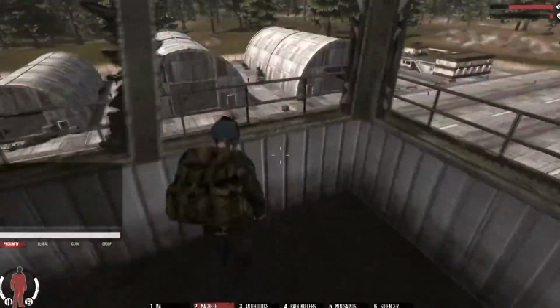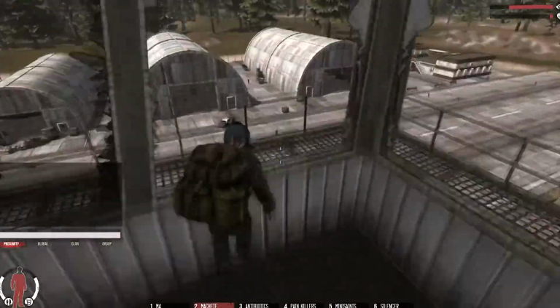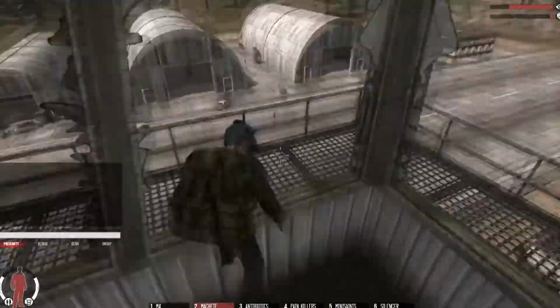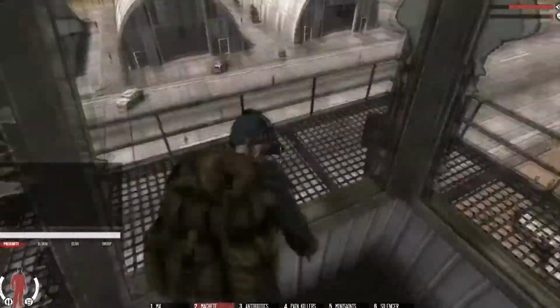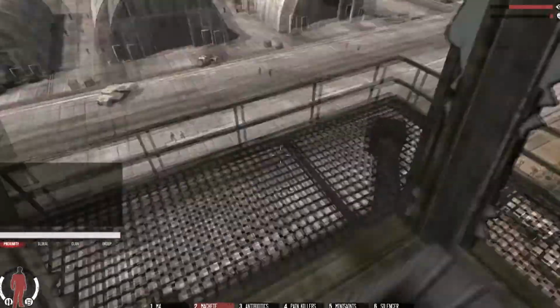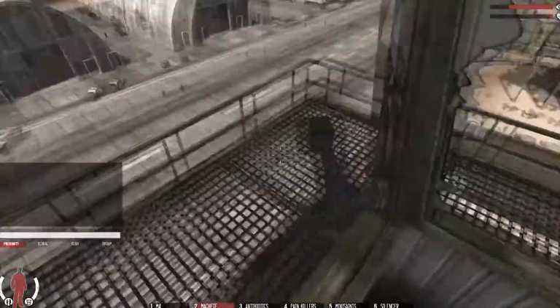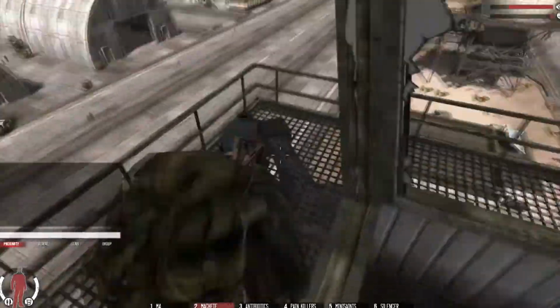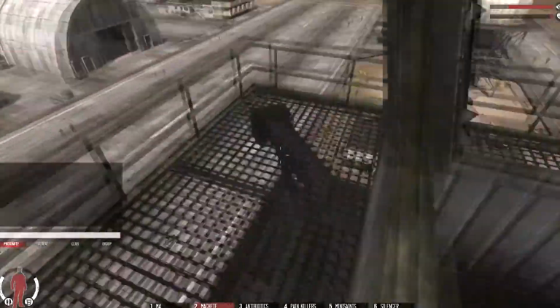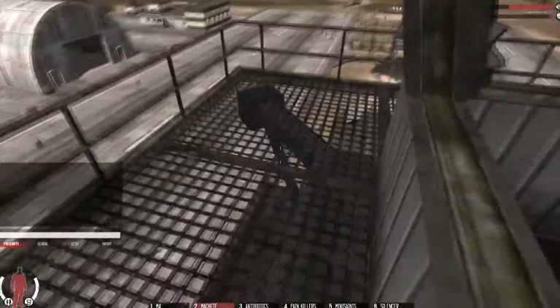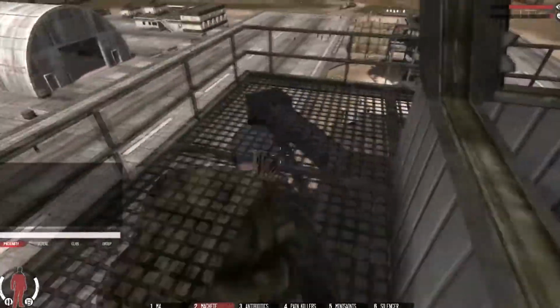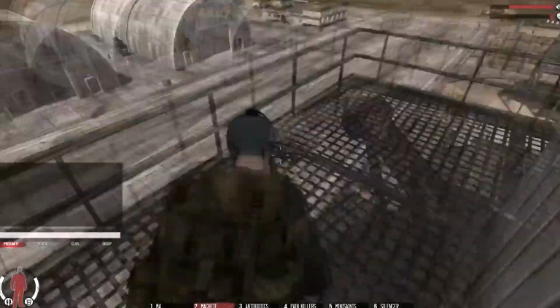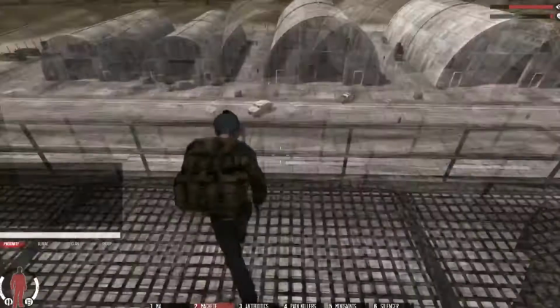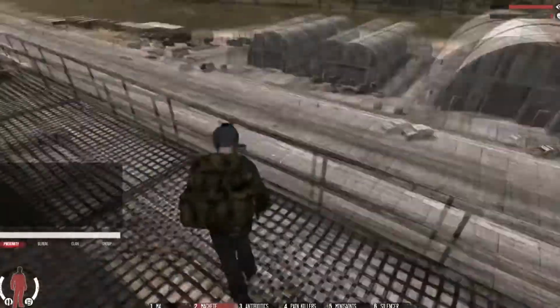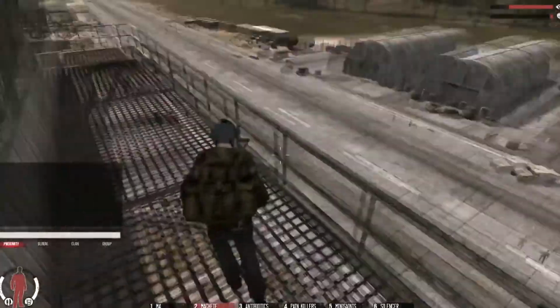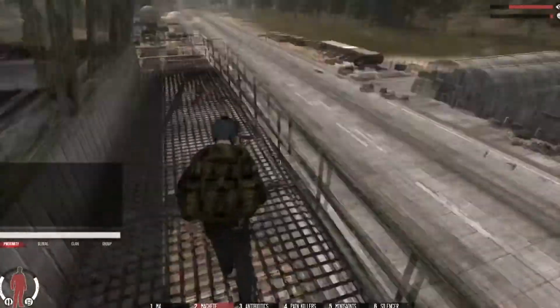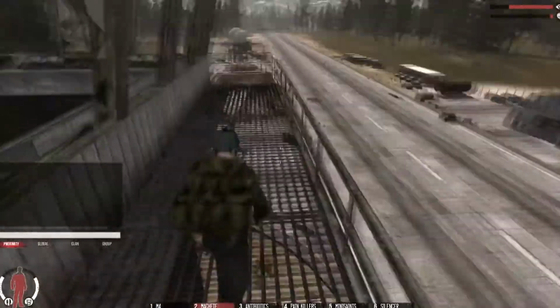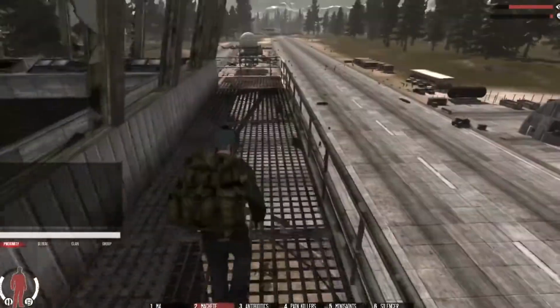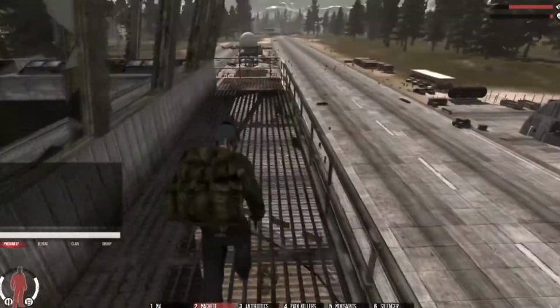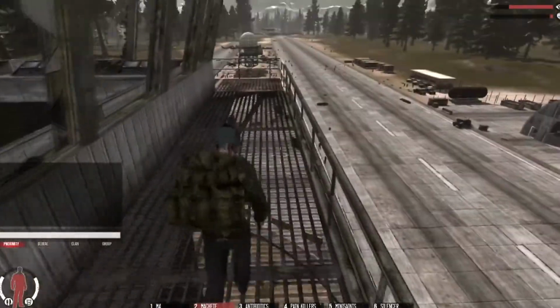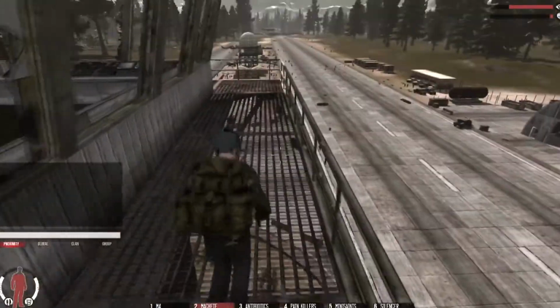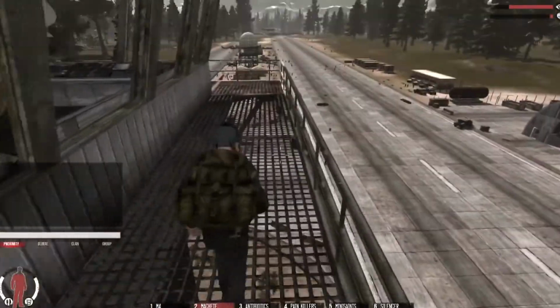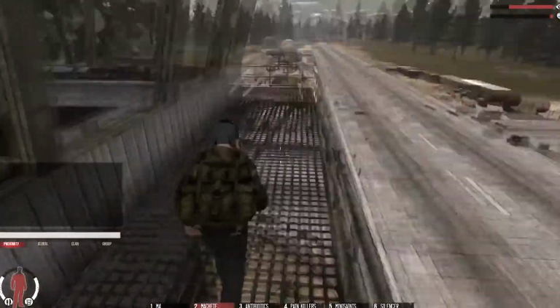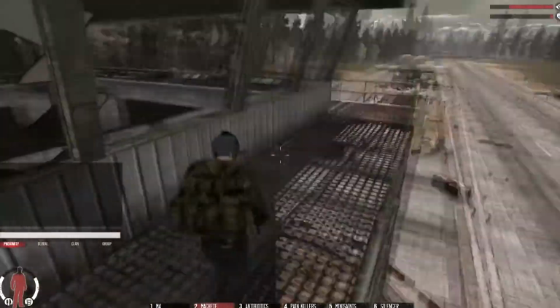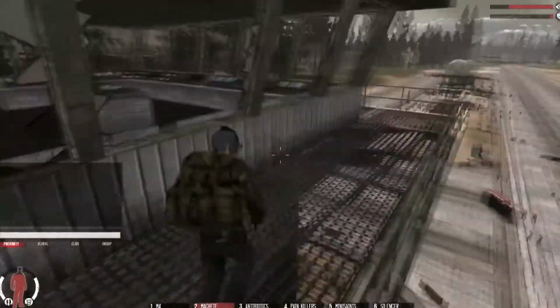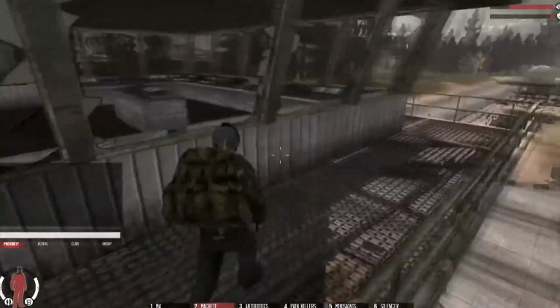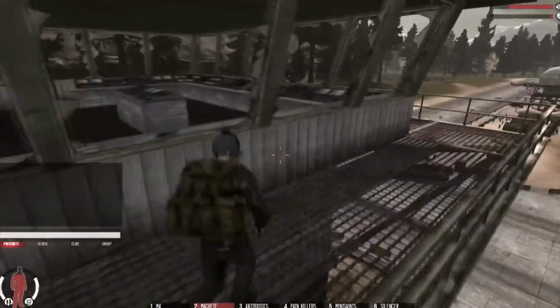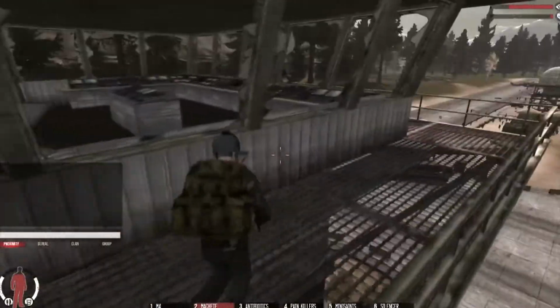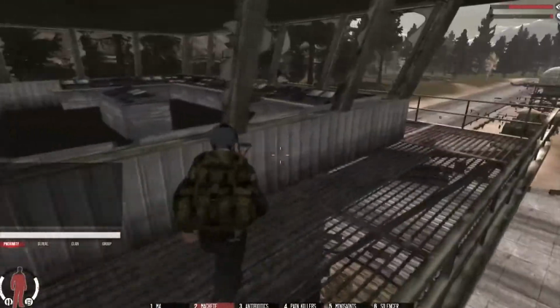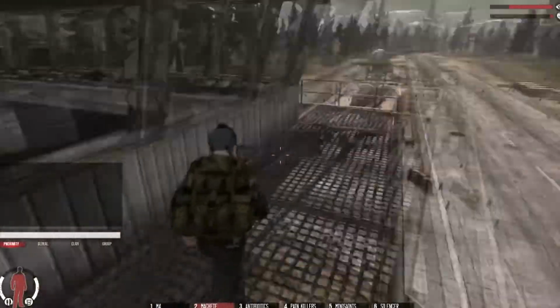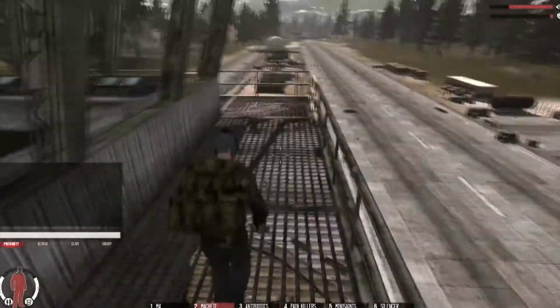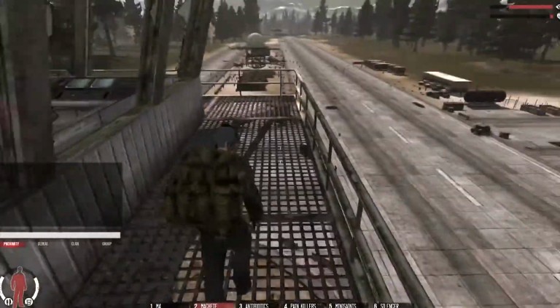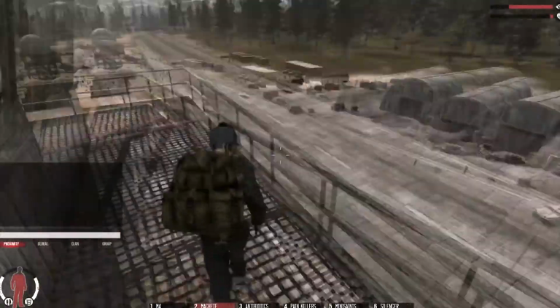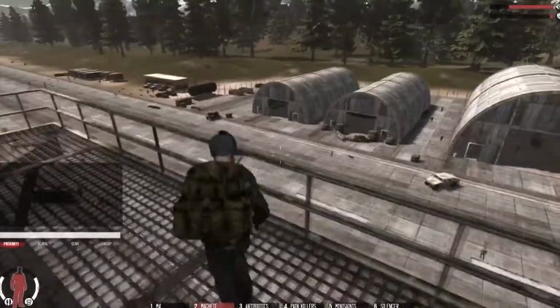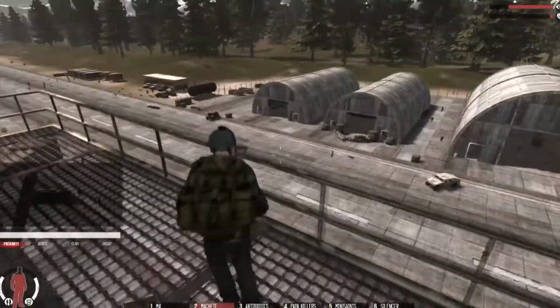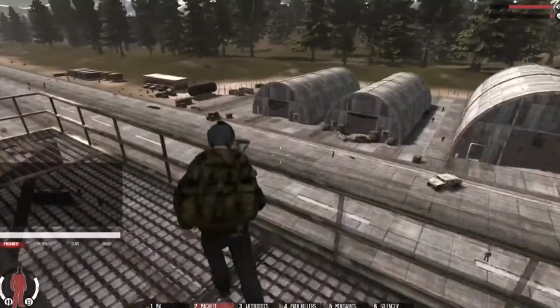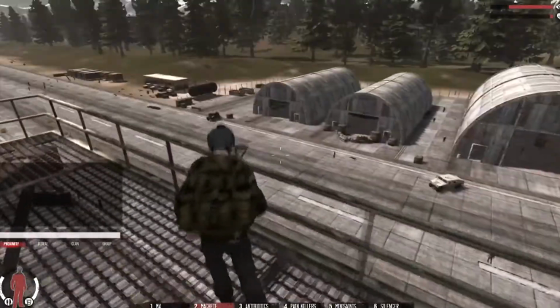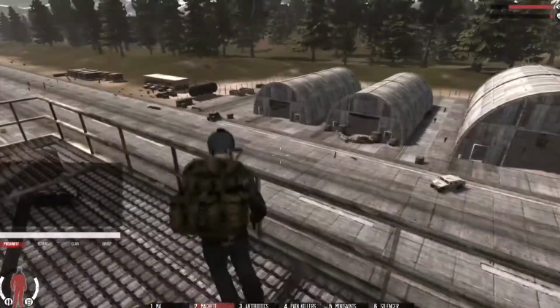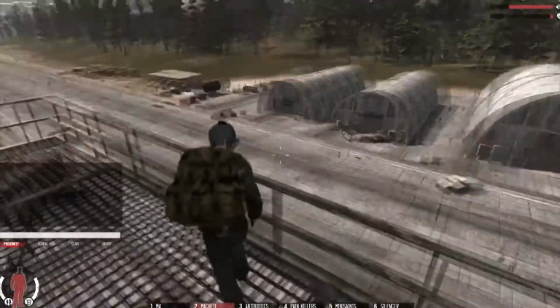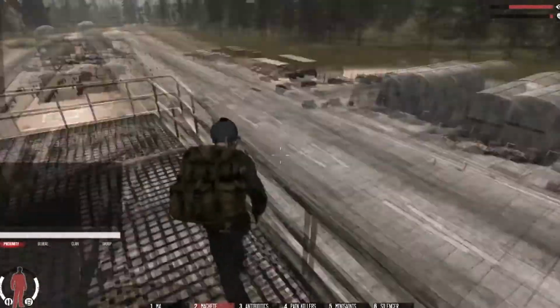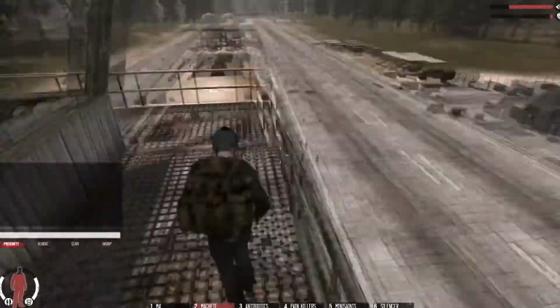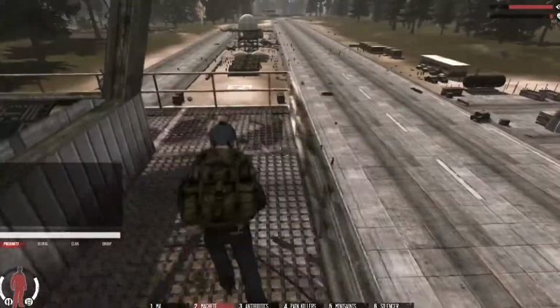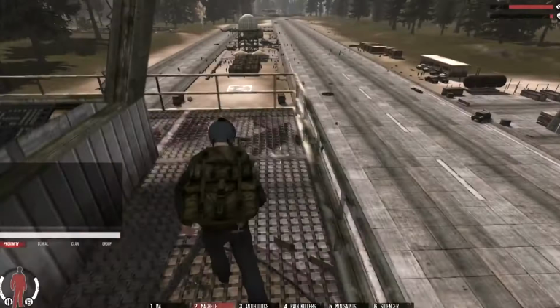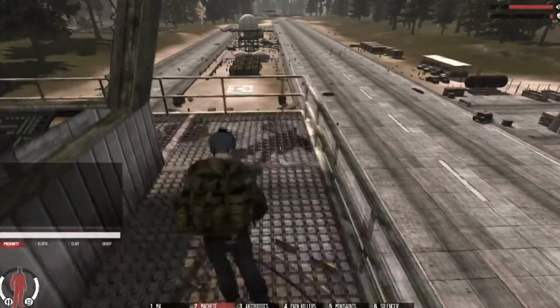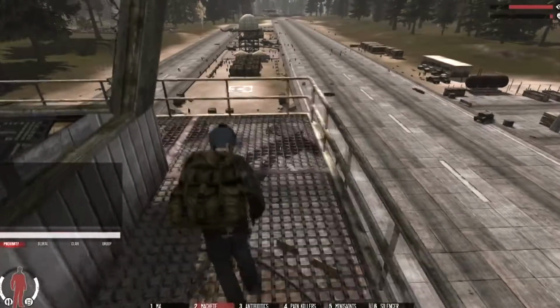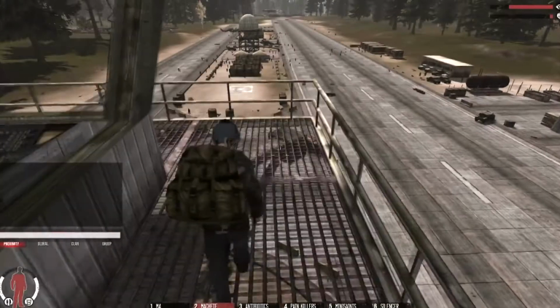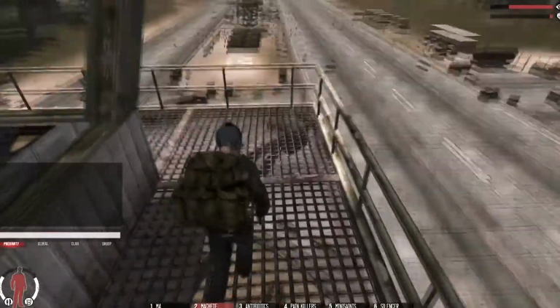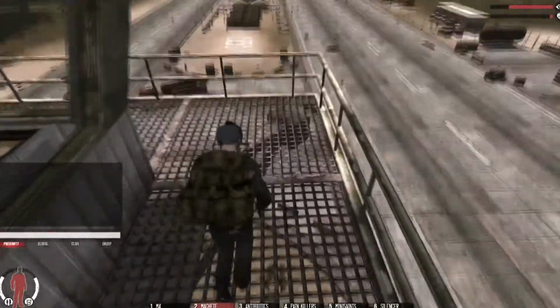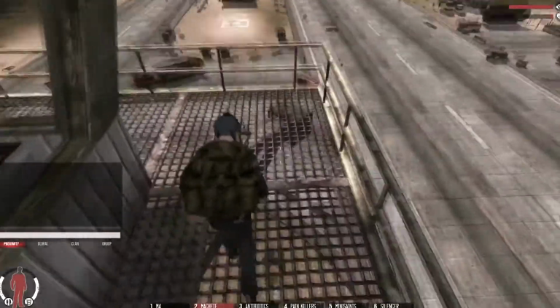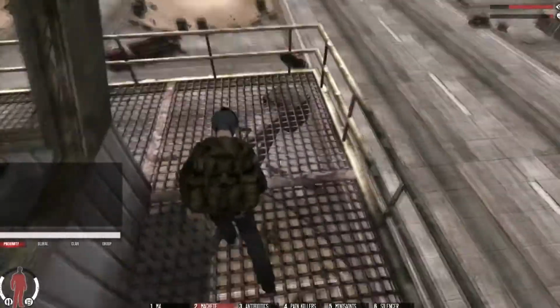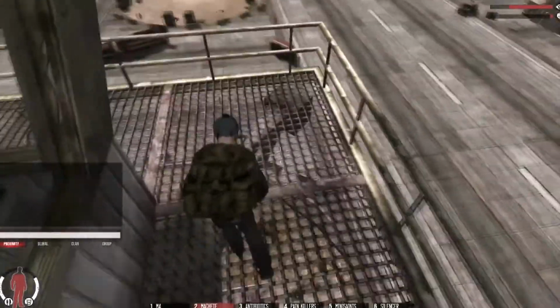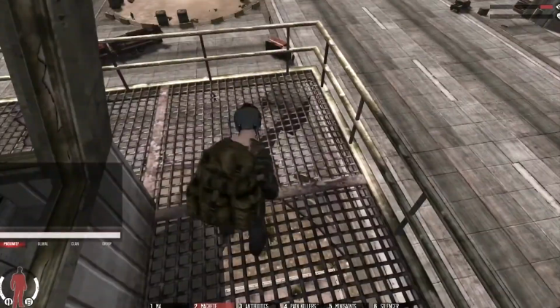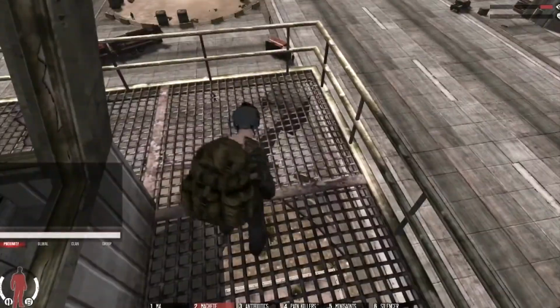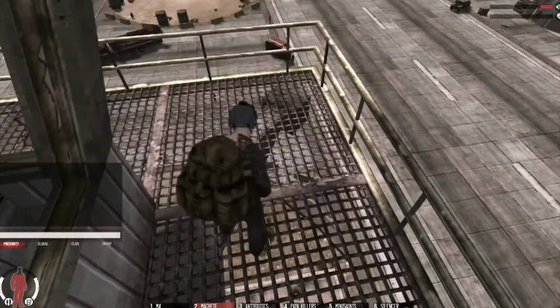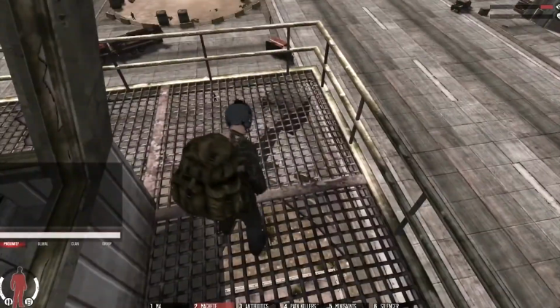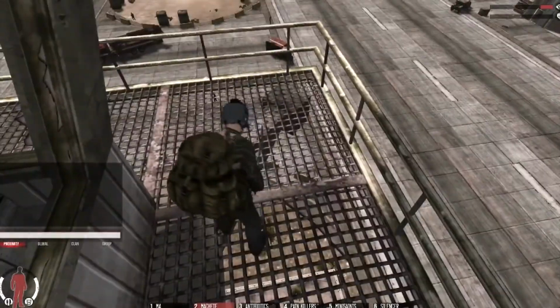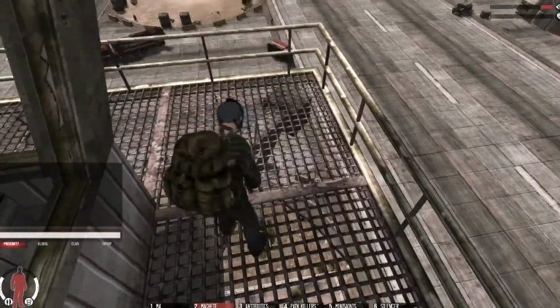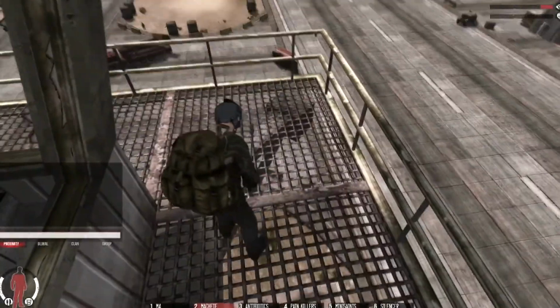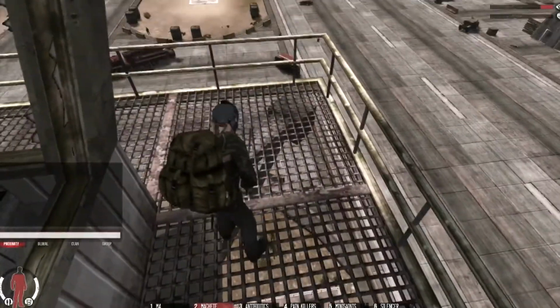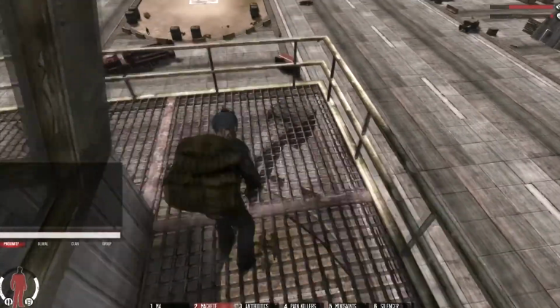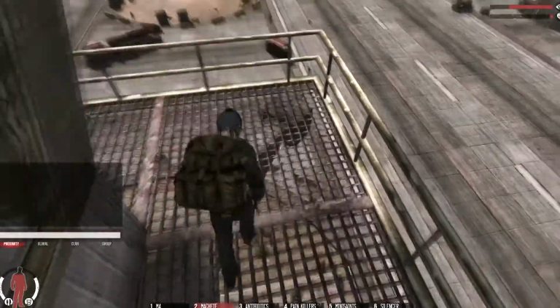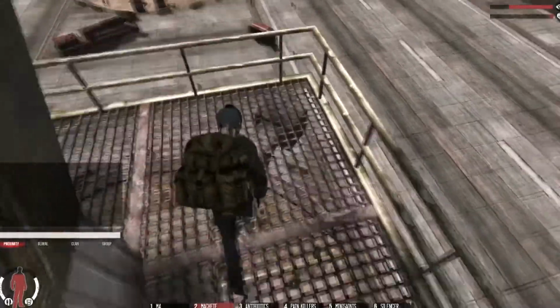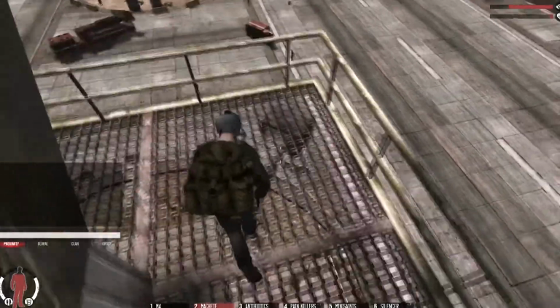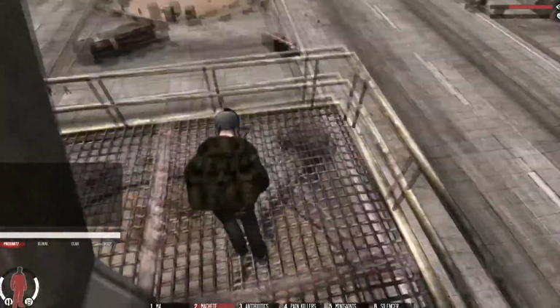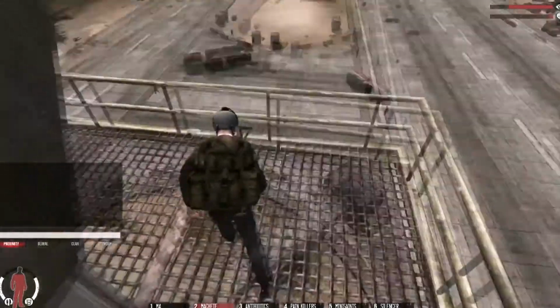Another area you can check for weapons is on top of the main tower — in each of the corners I've found handguns, SIG 556s, and other weapons before.